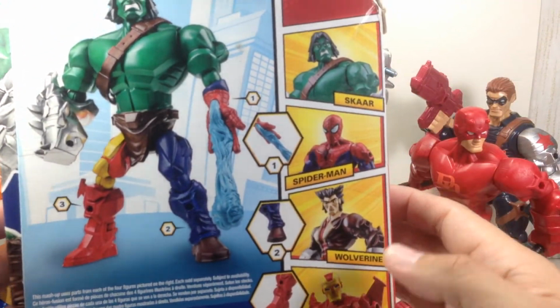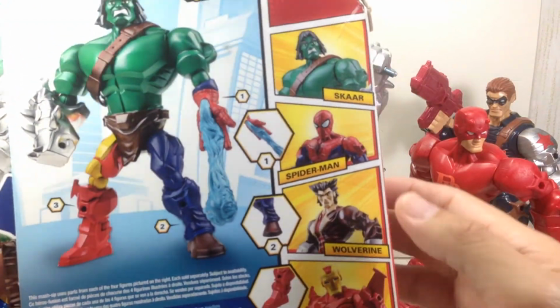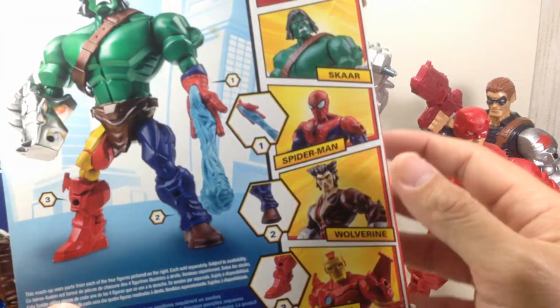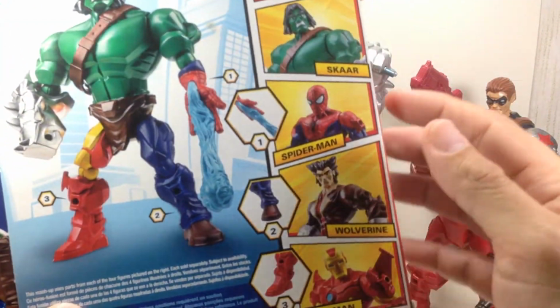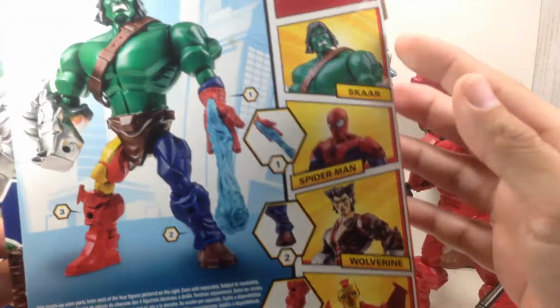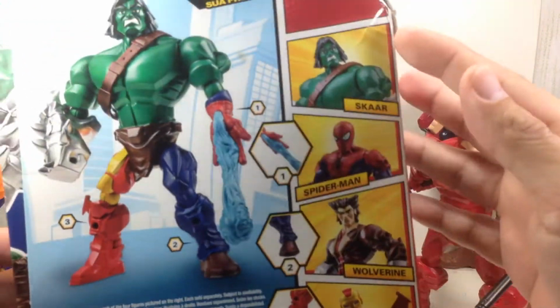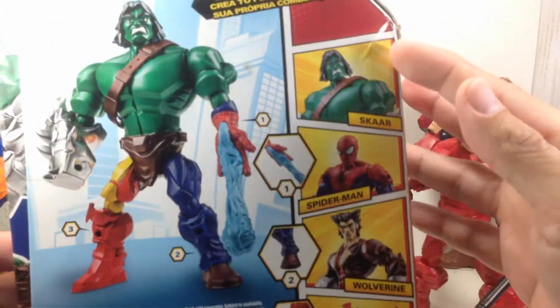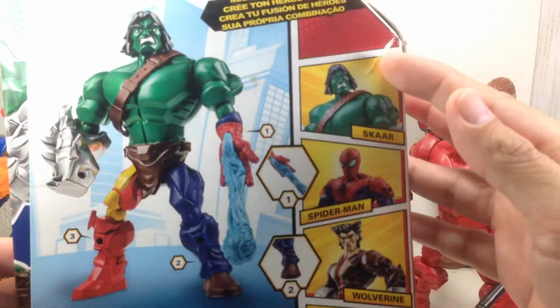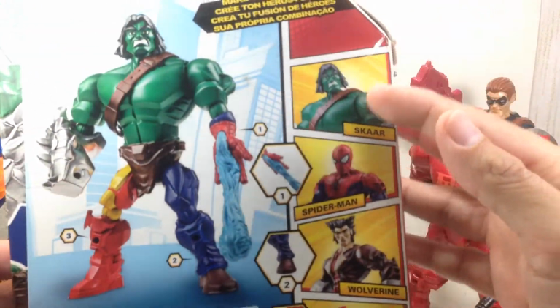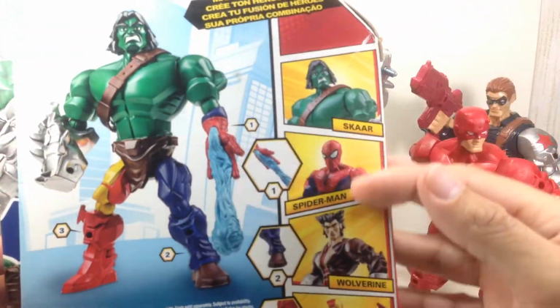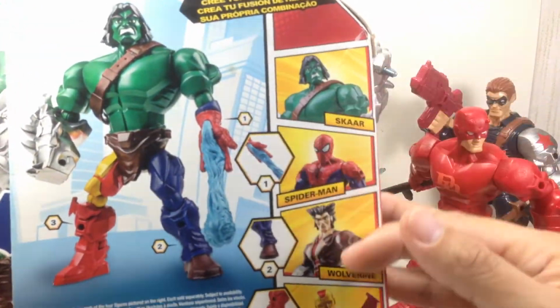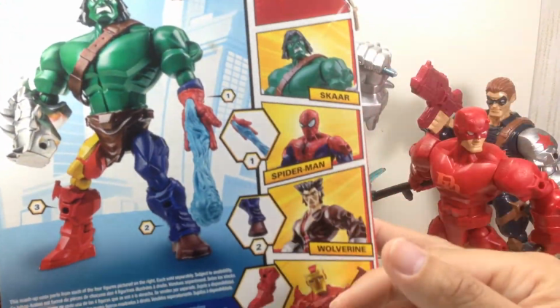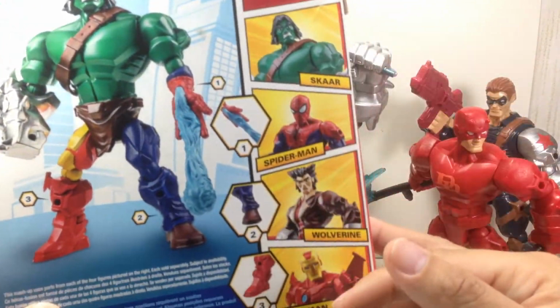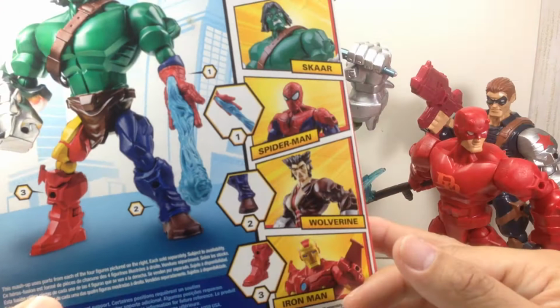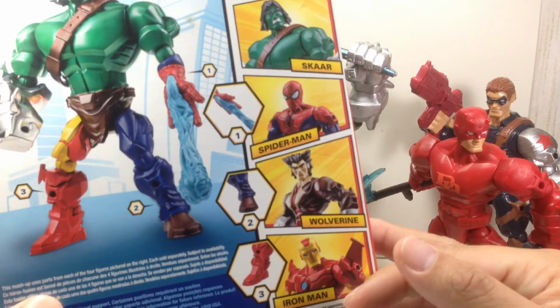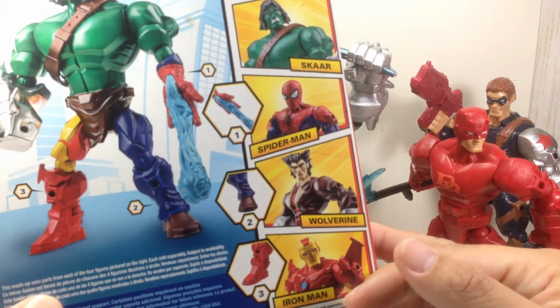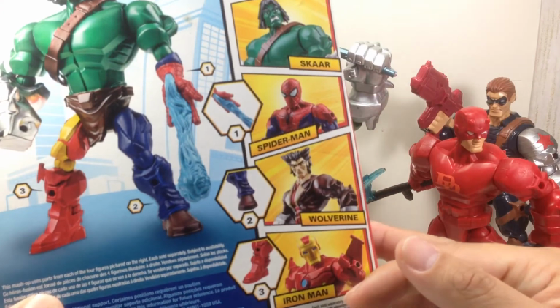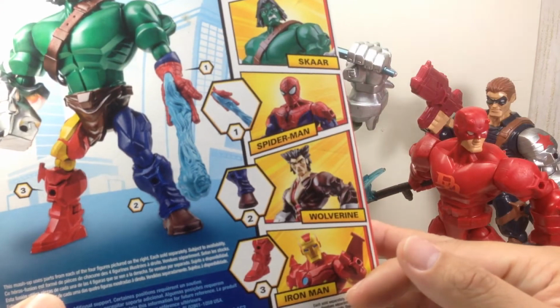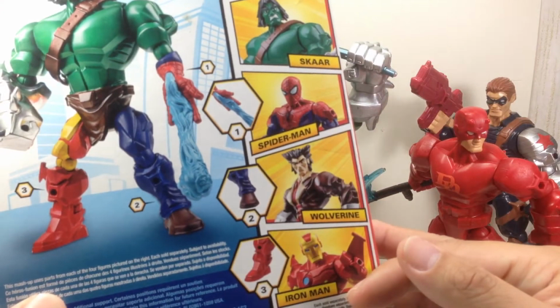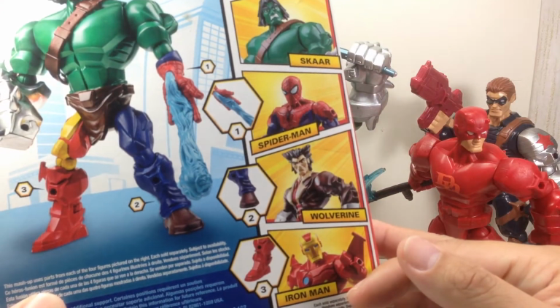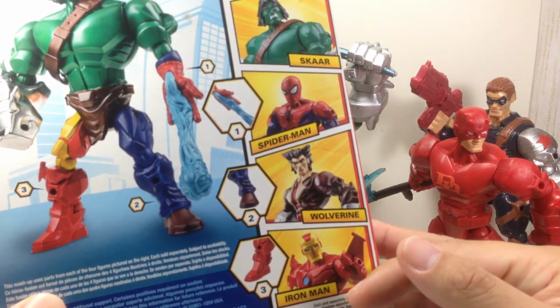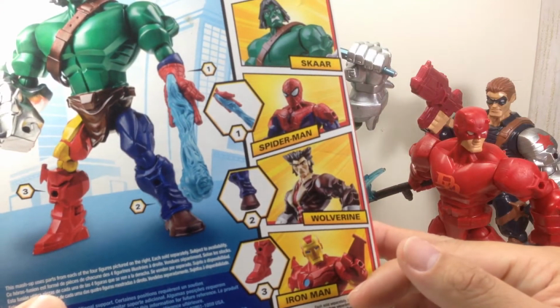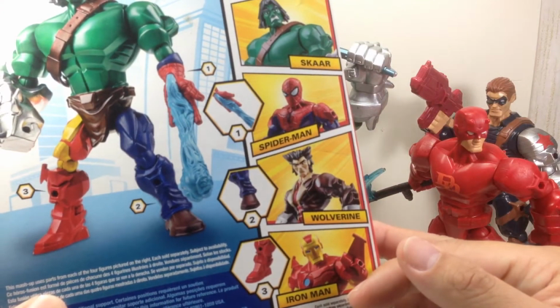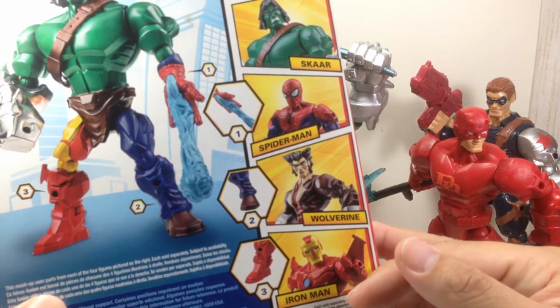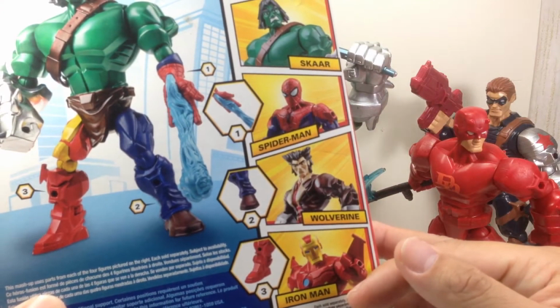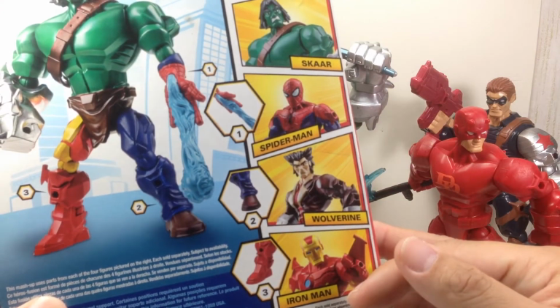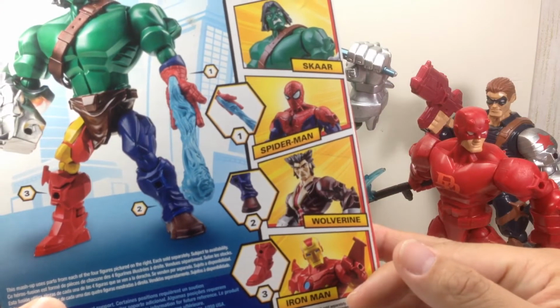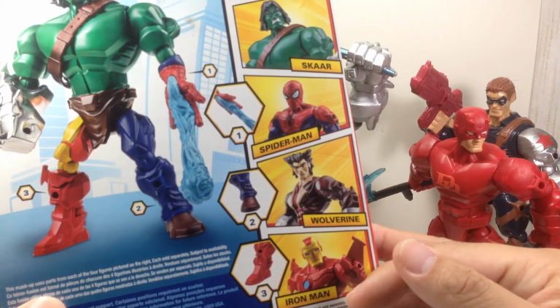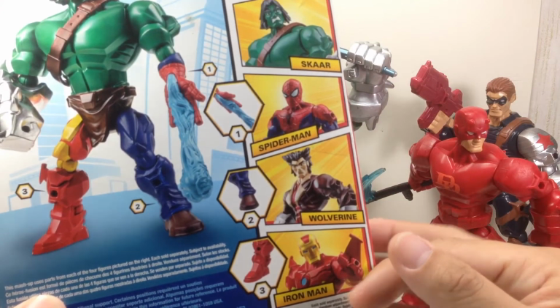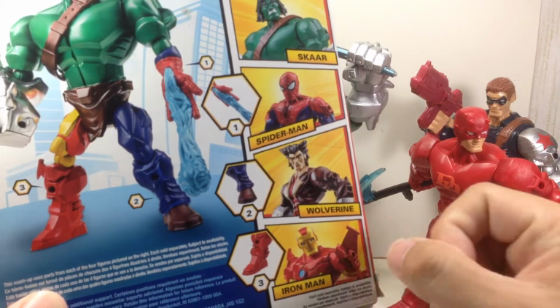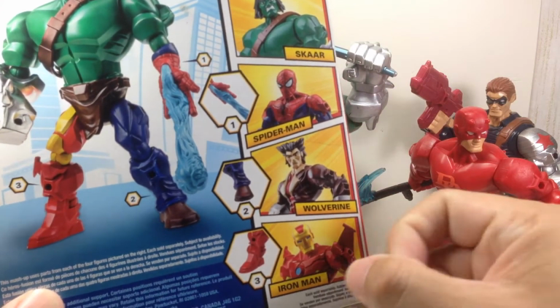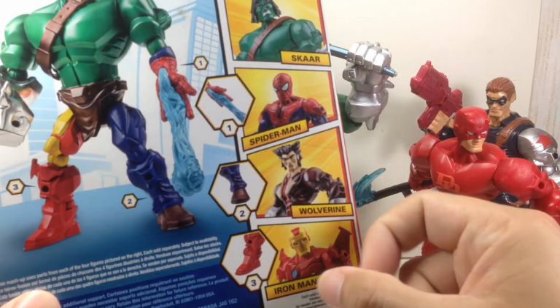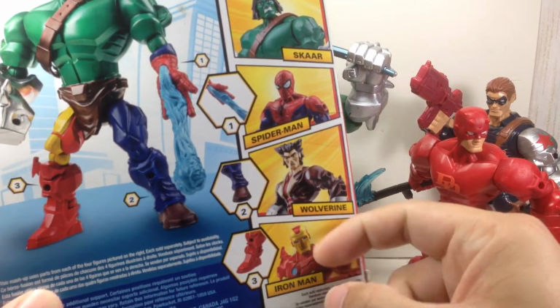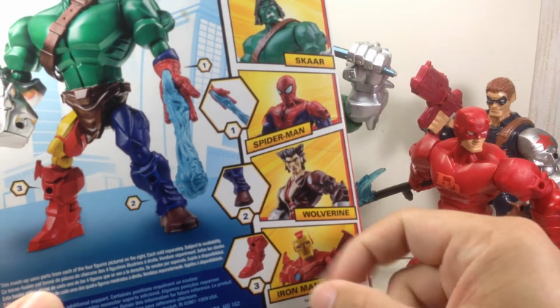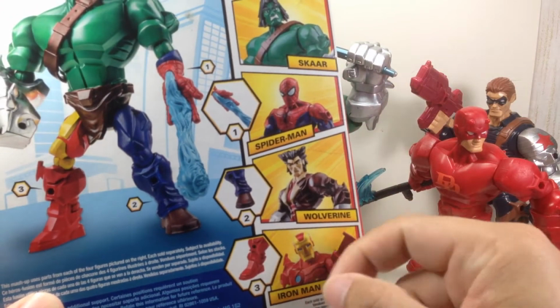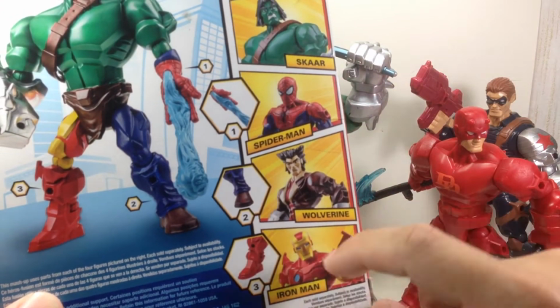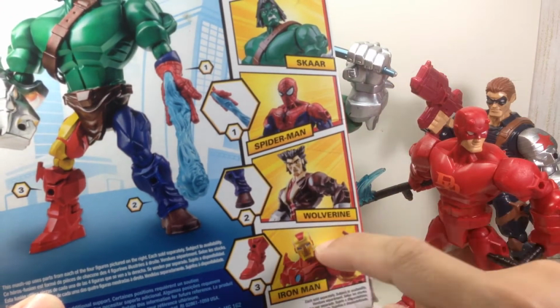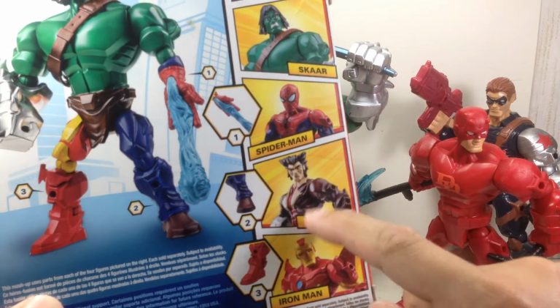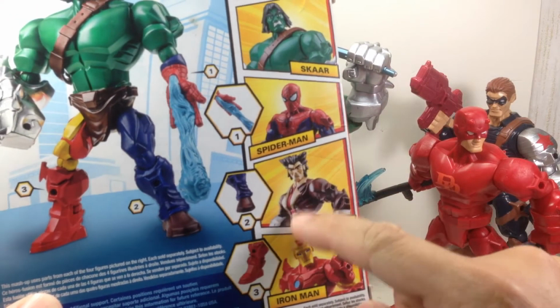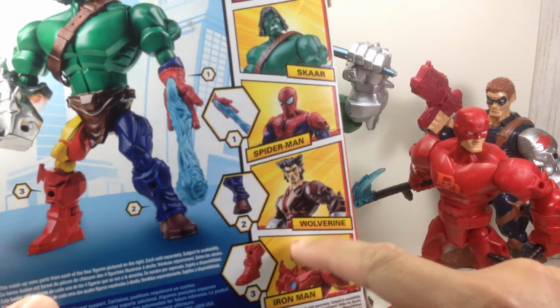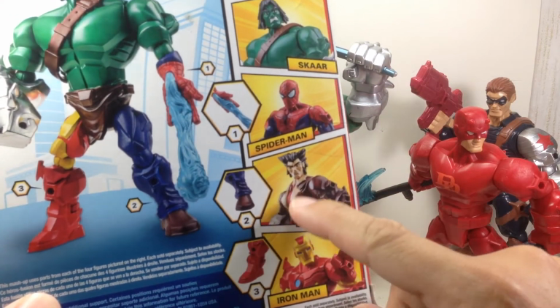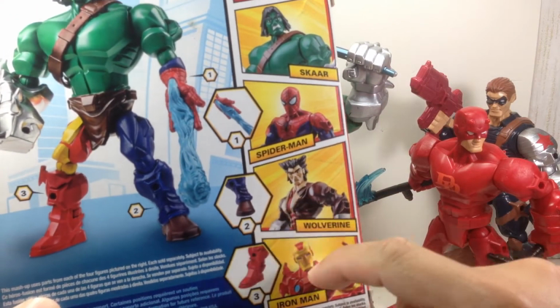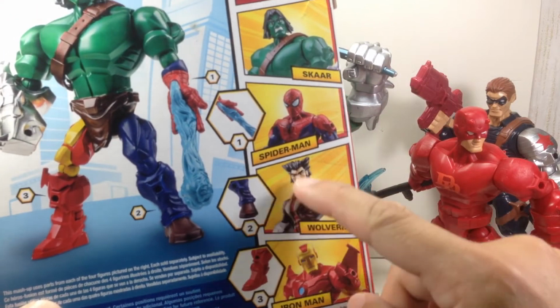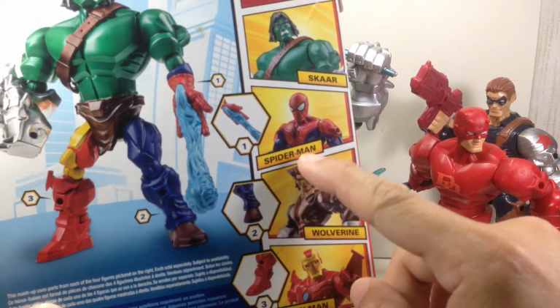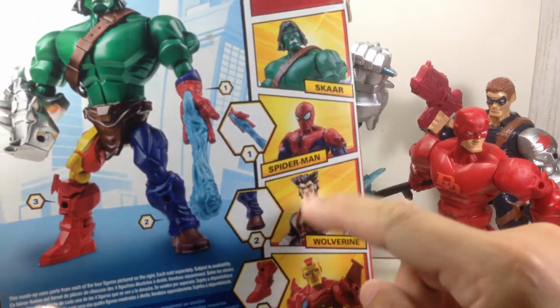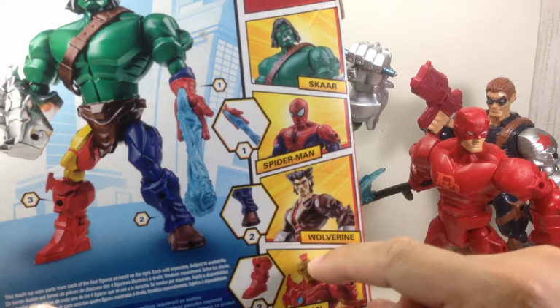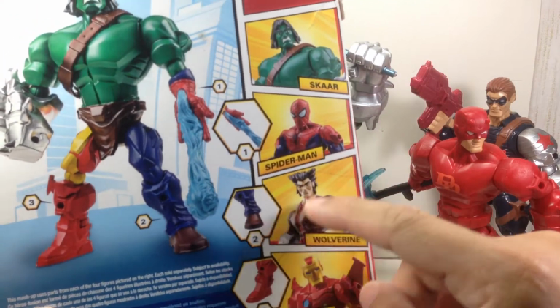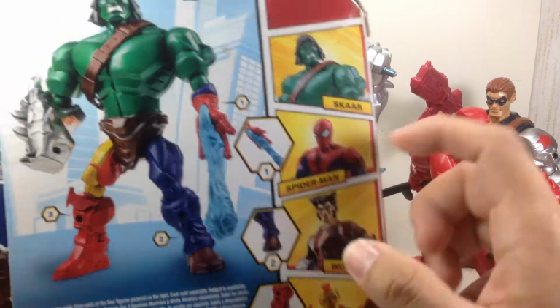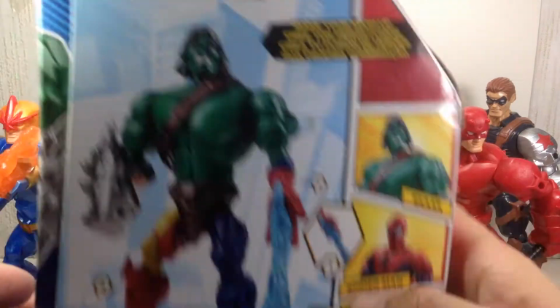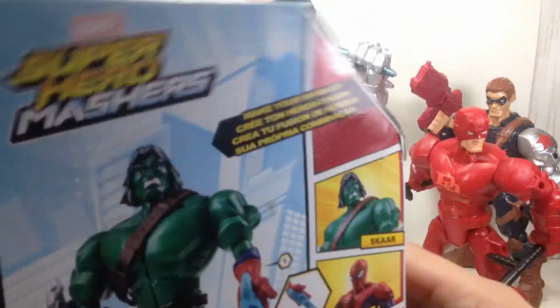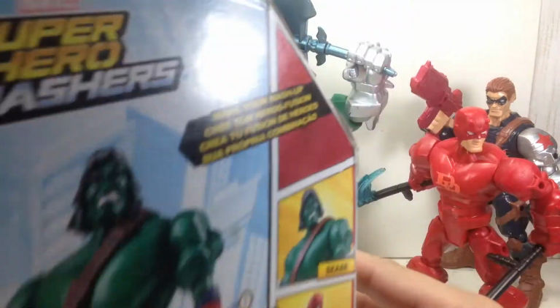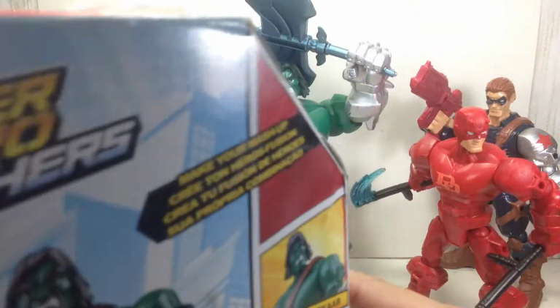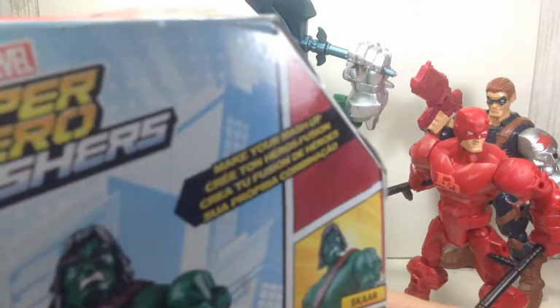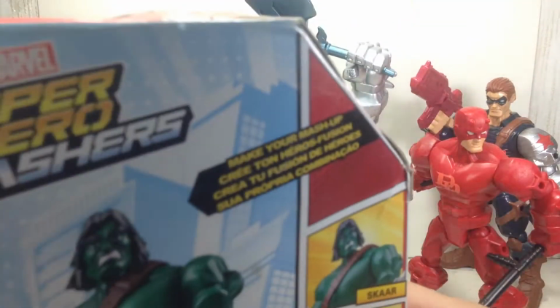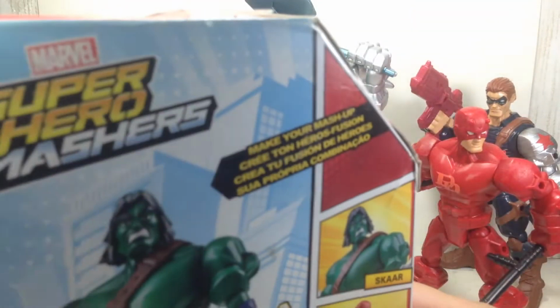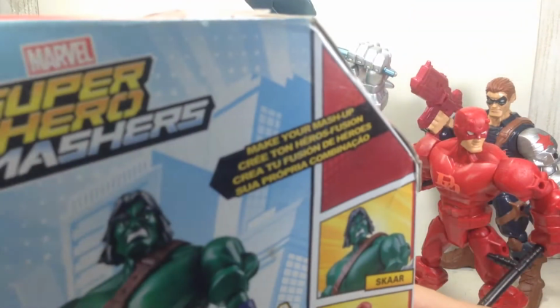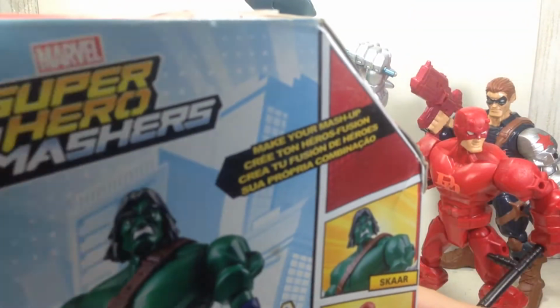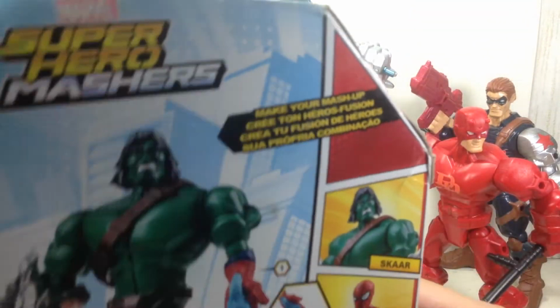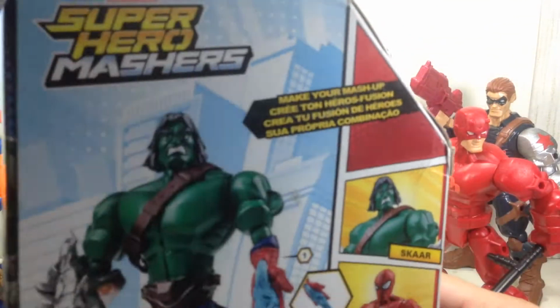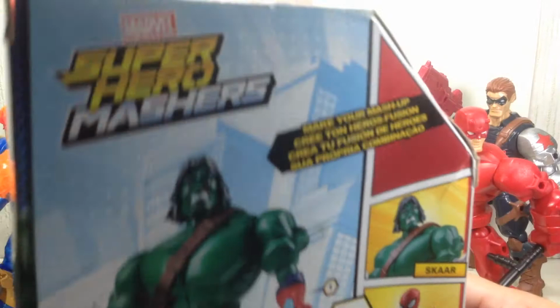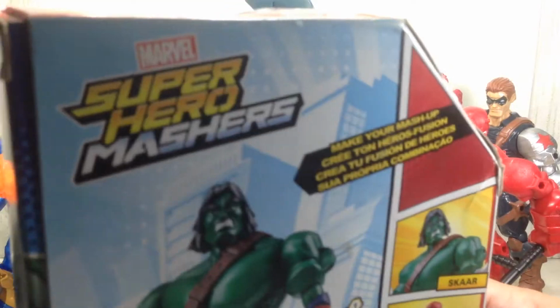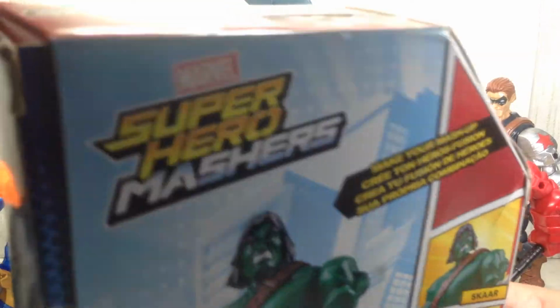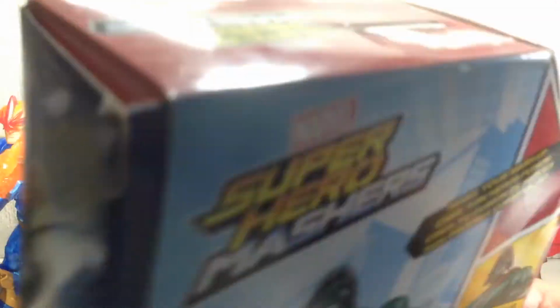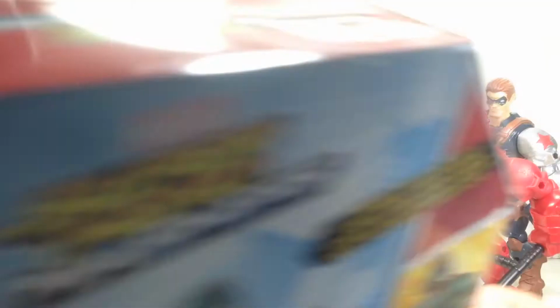Here's the rest of the assortment. I haven't picked up these two, but we'll see.